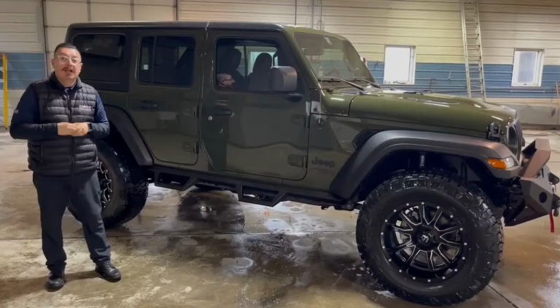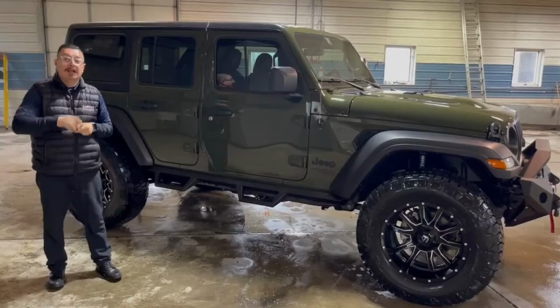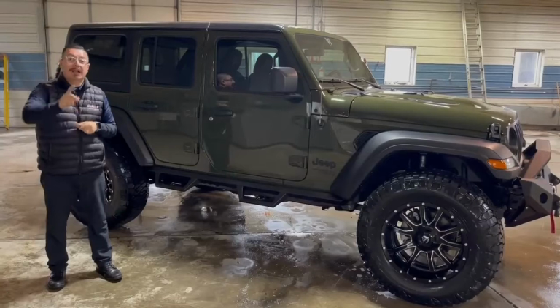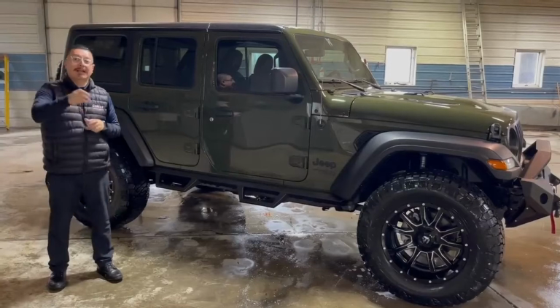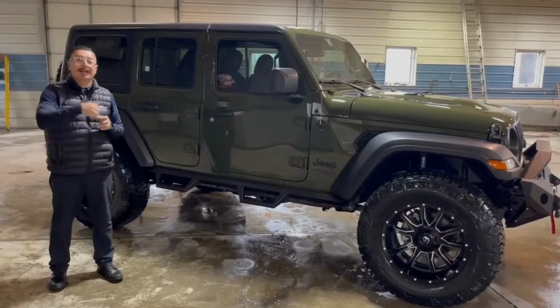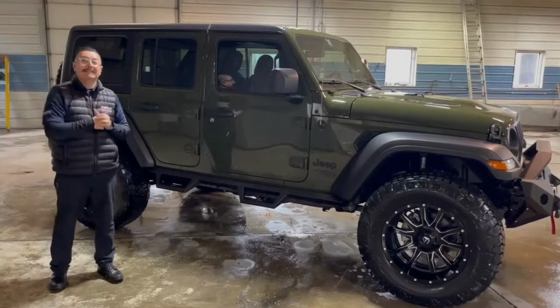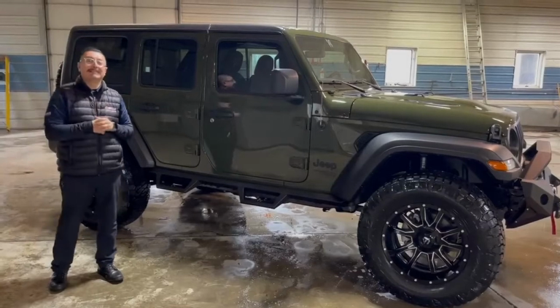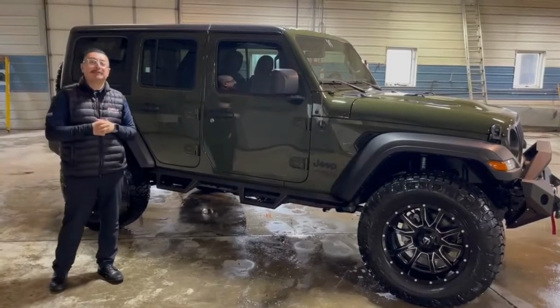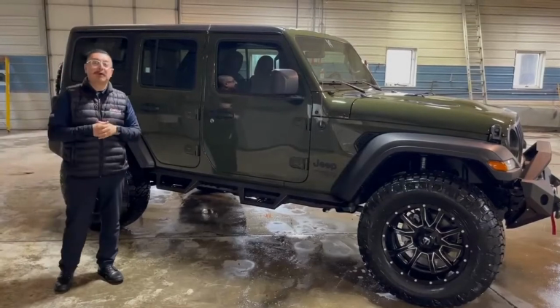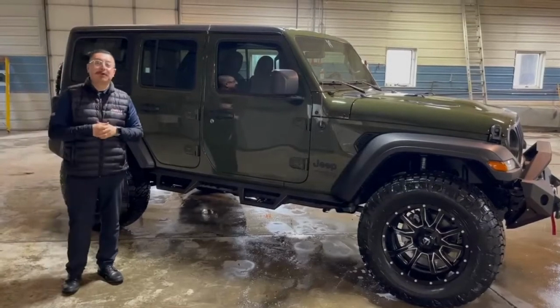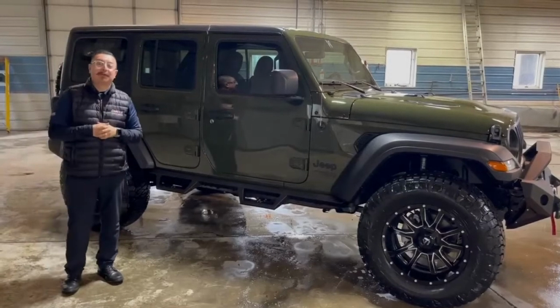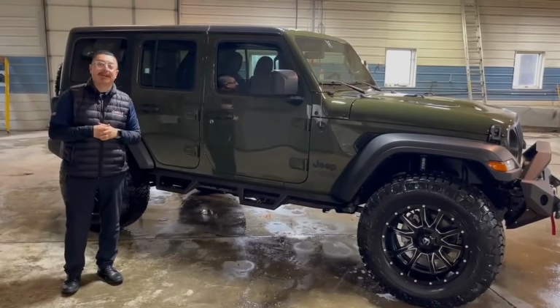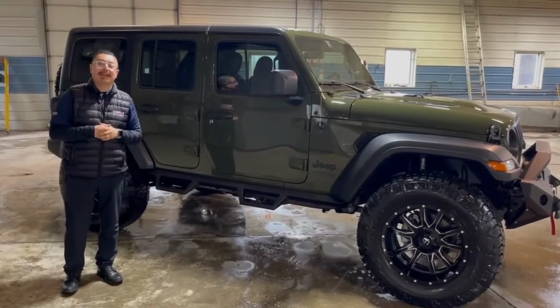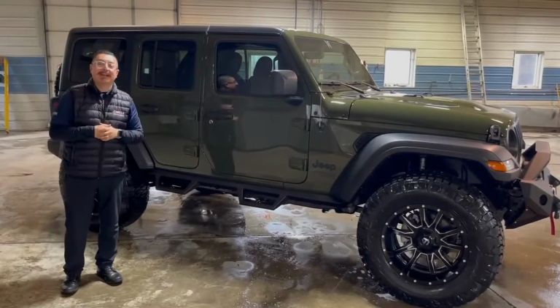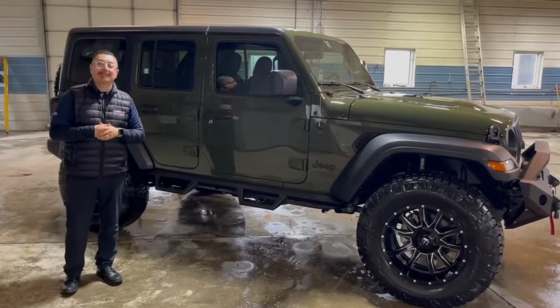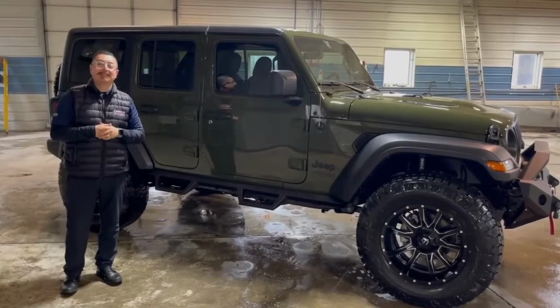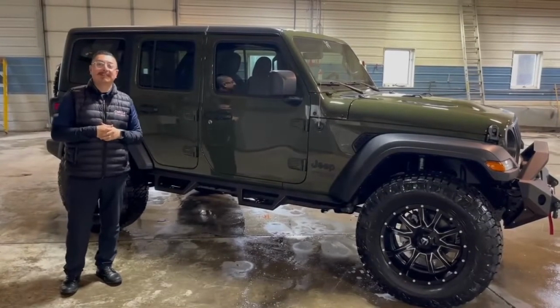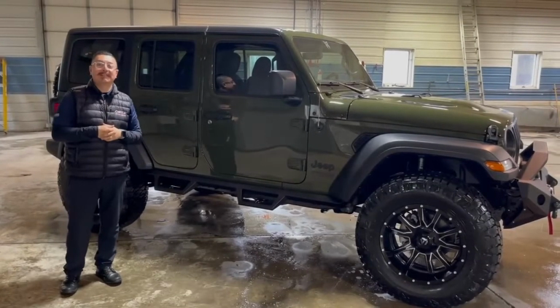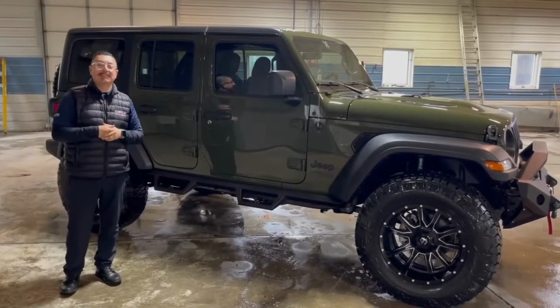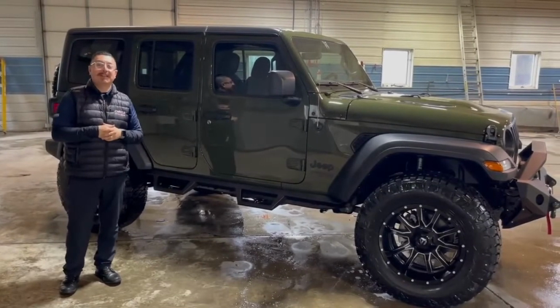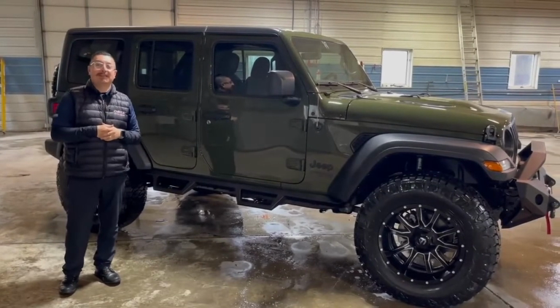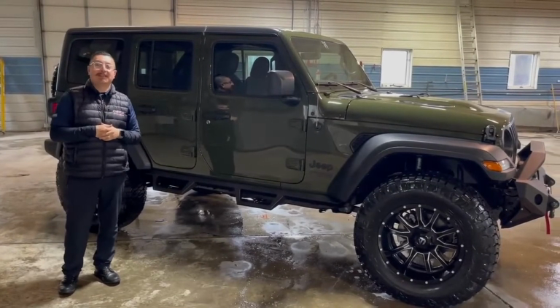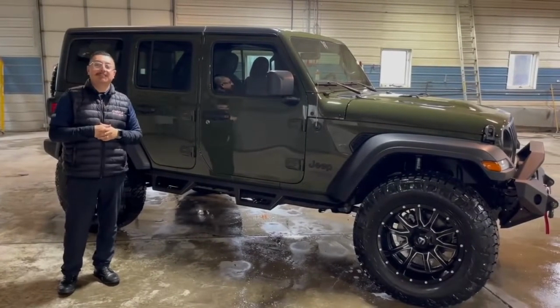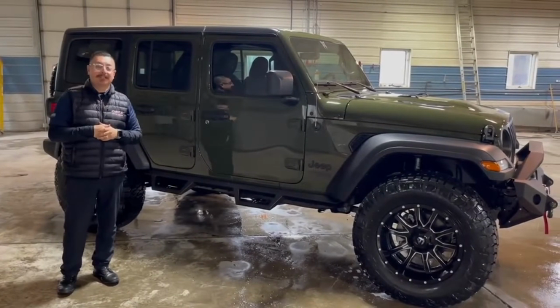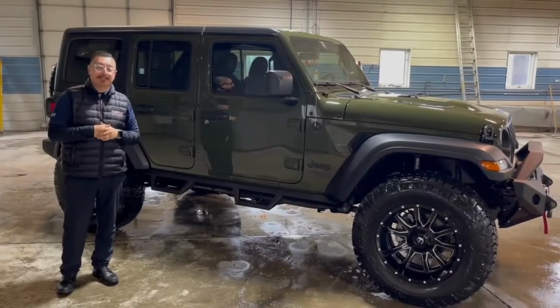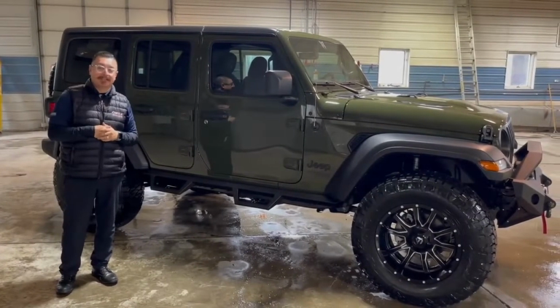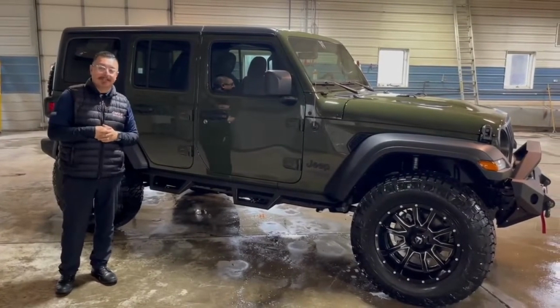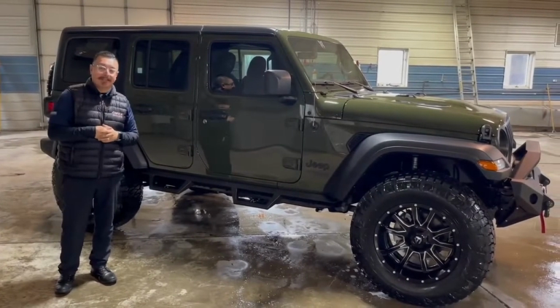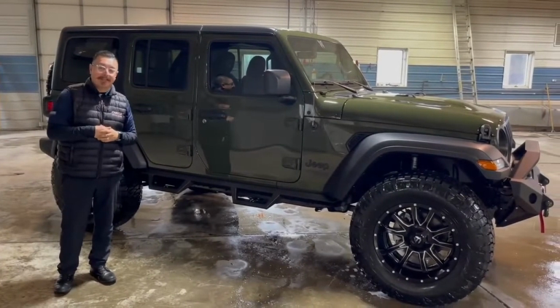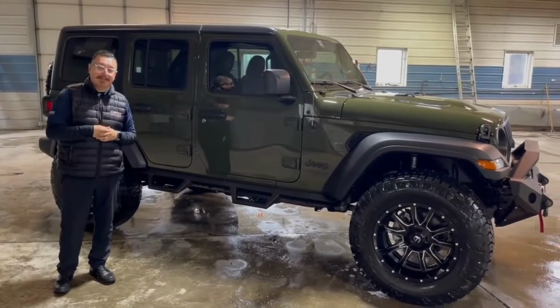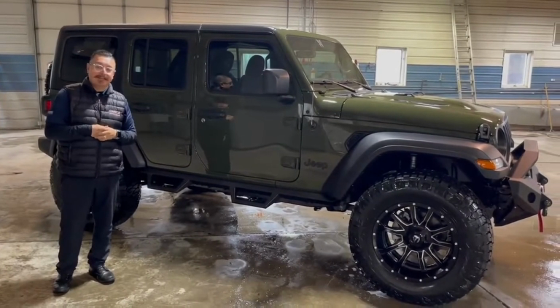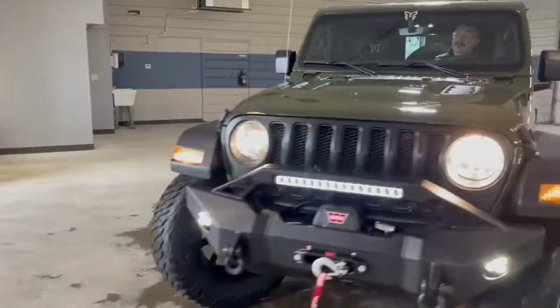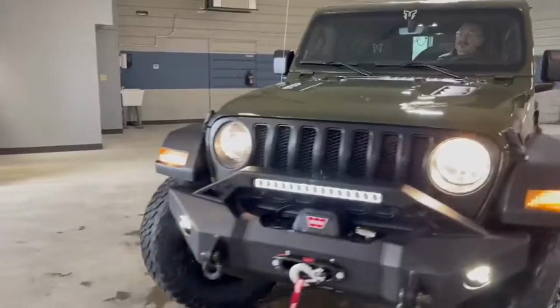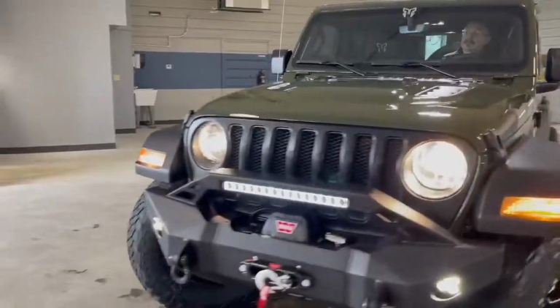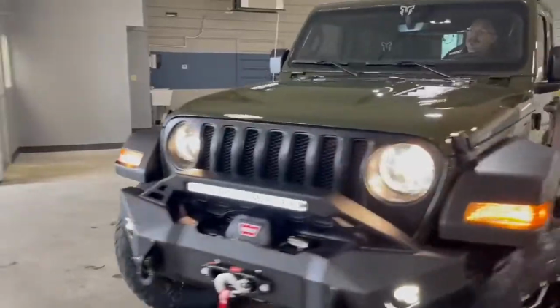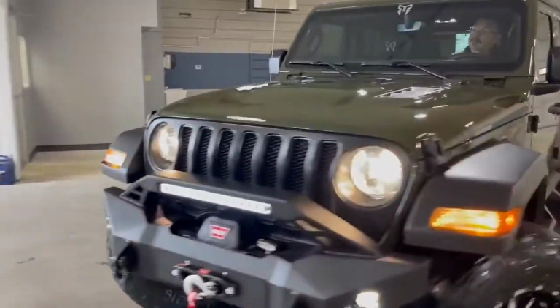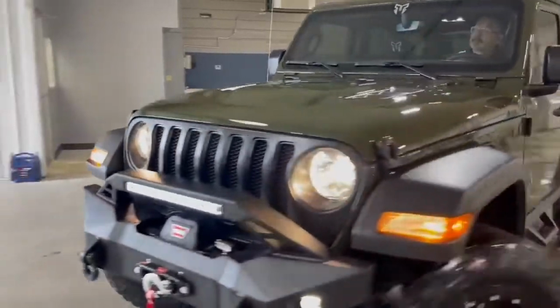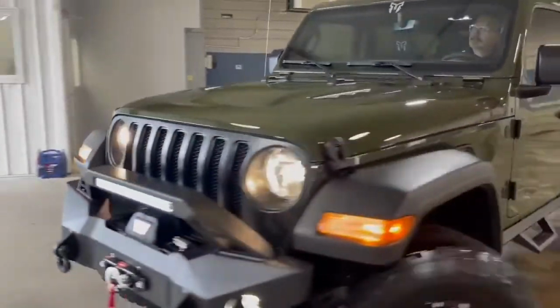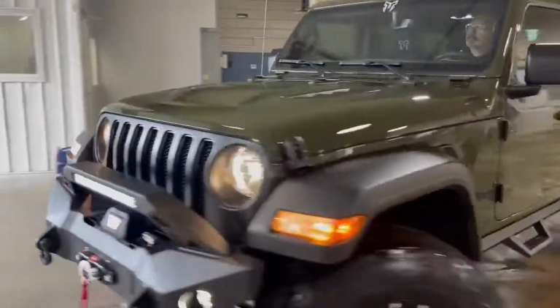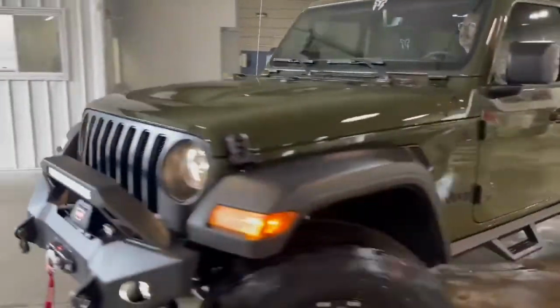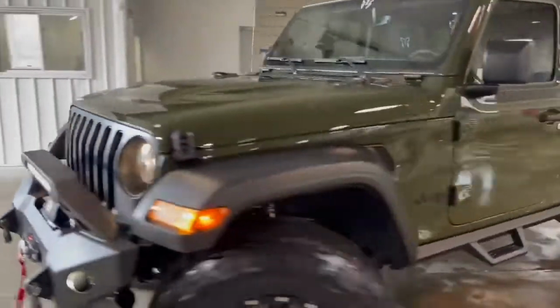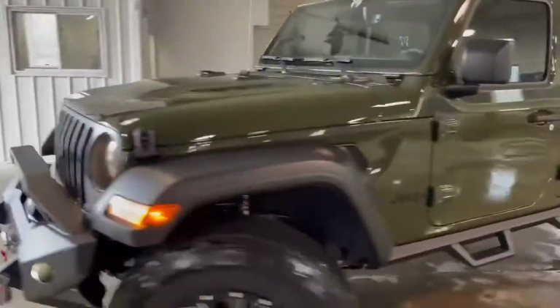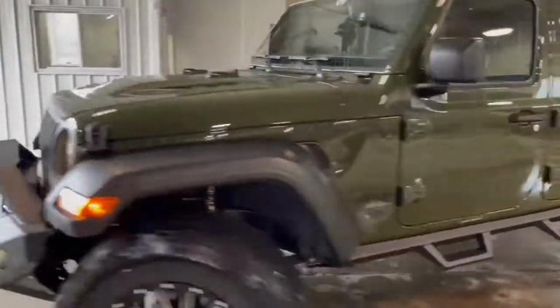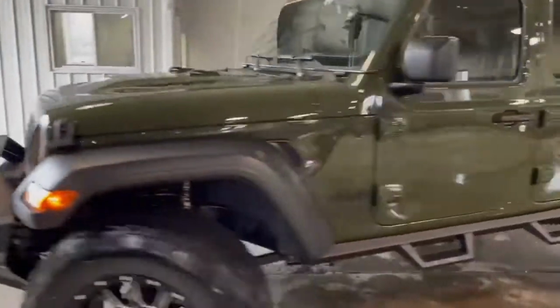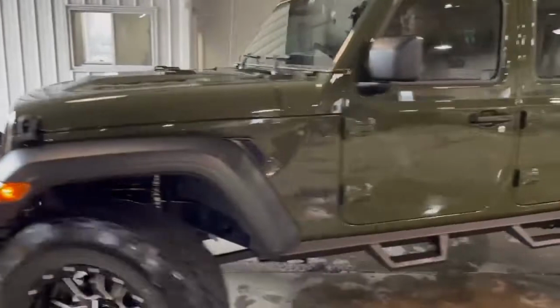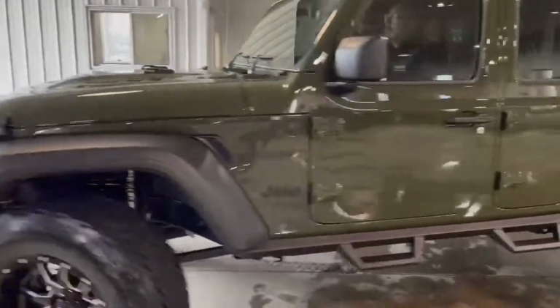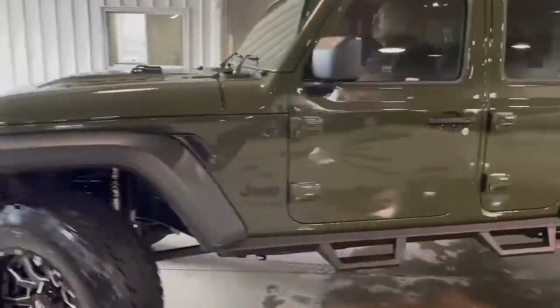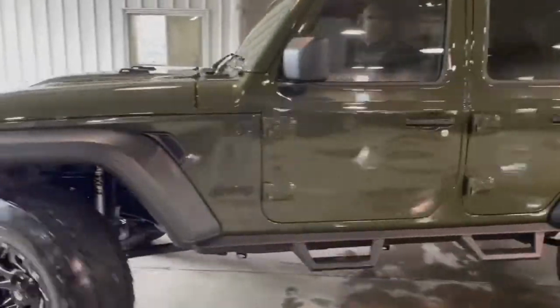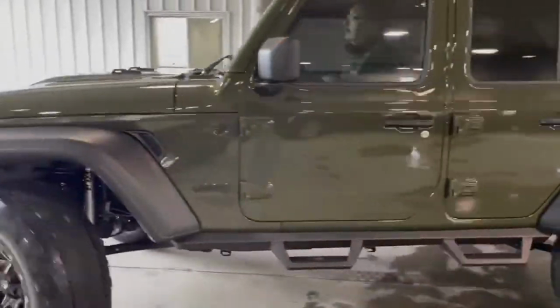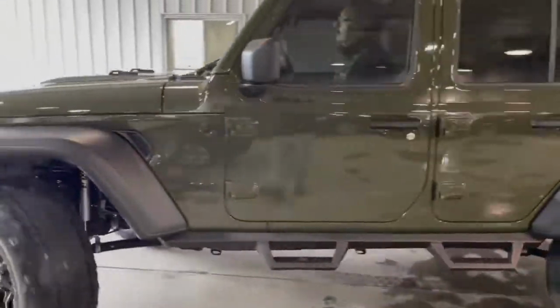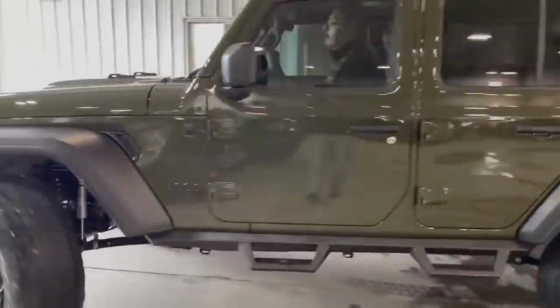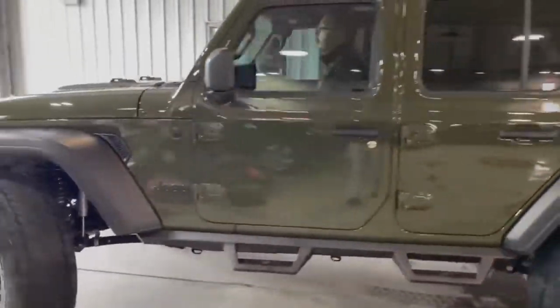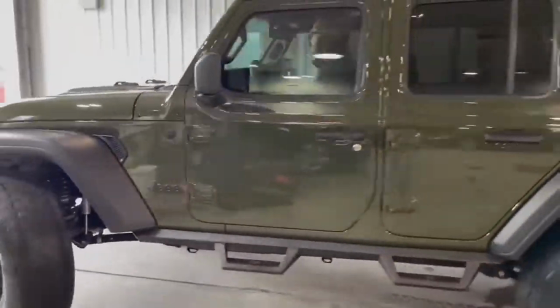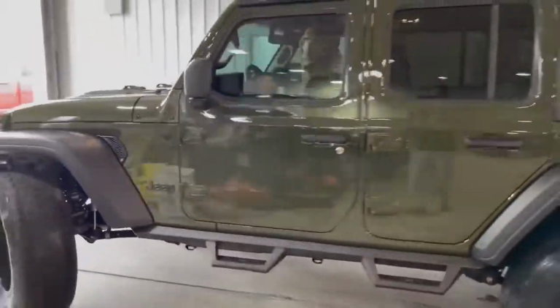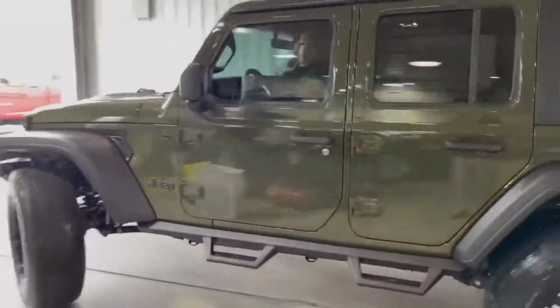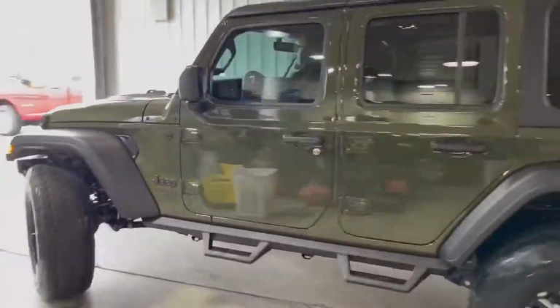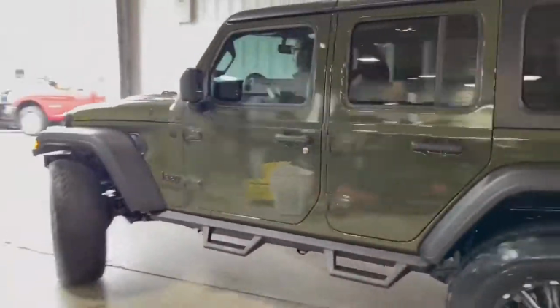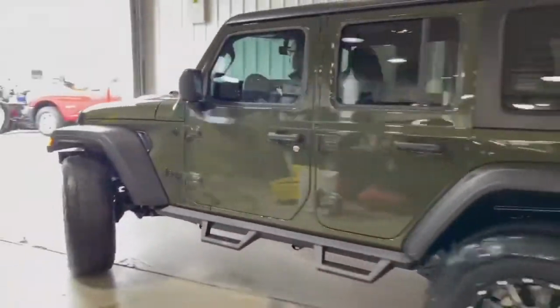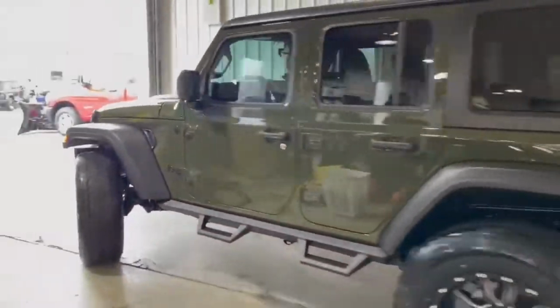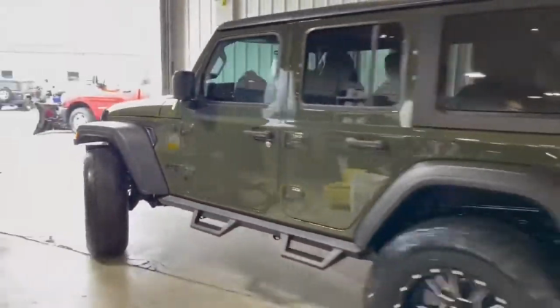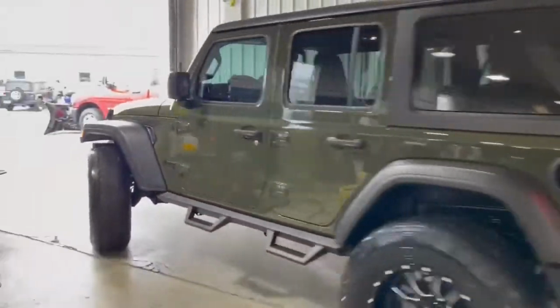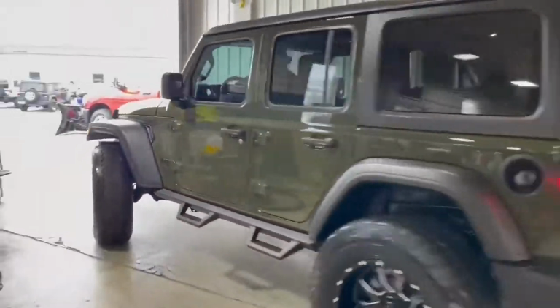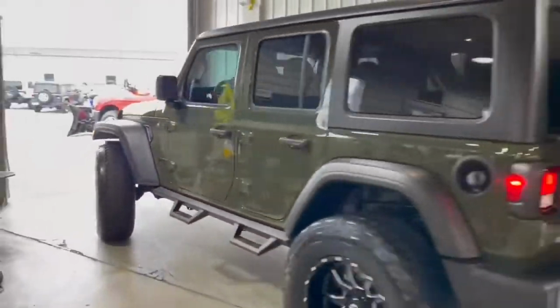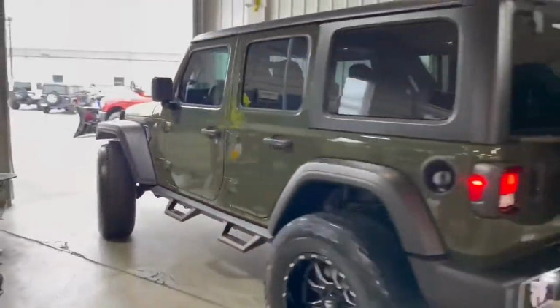Hey guys, this is one over at Castle CDJR in Chesterton, Indiana. I got a brand new off-the-truck four-door Rocky Ridge Wrangler.